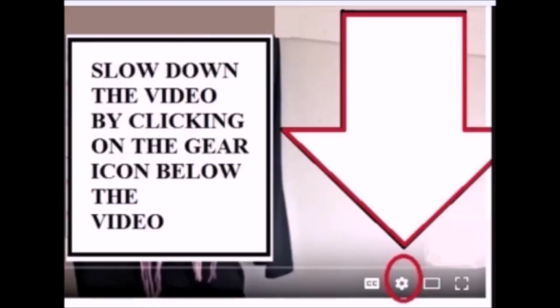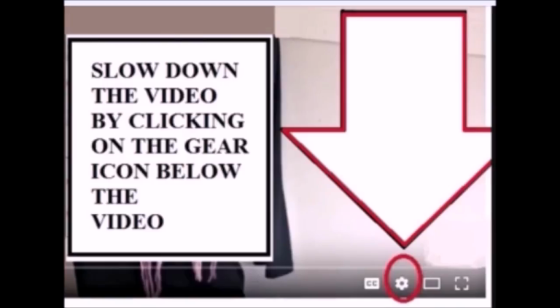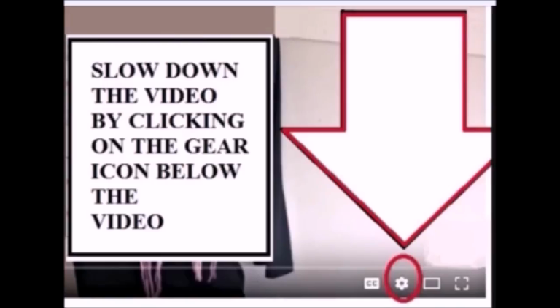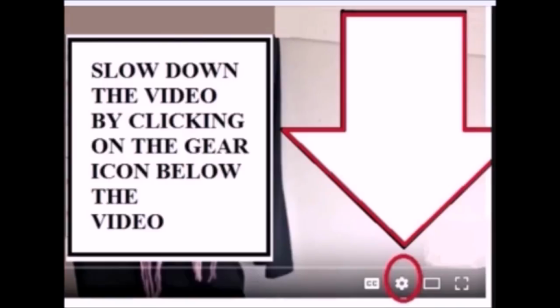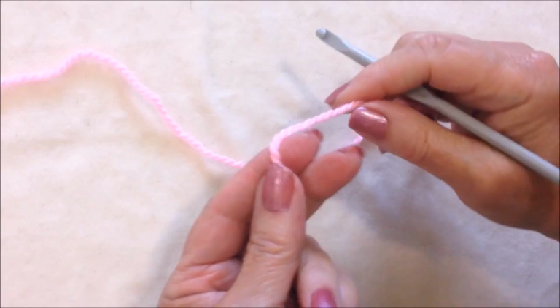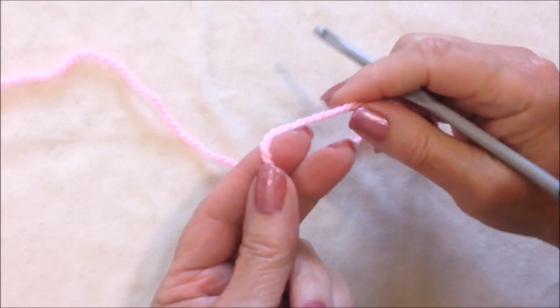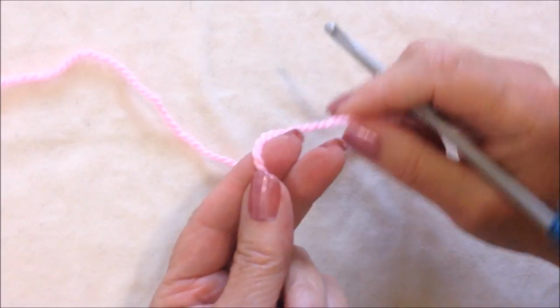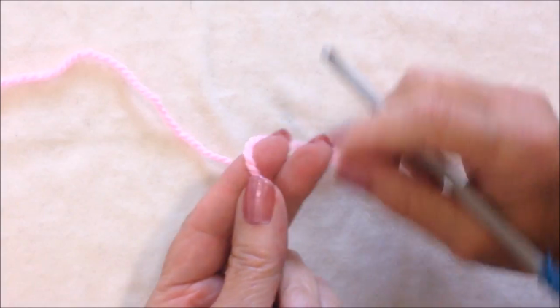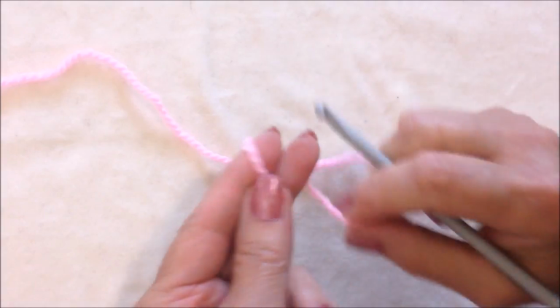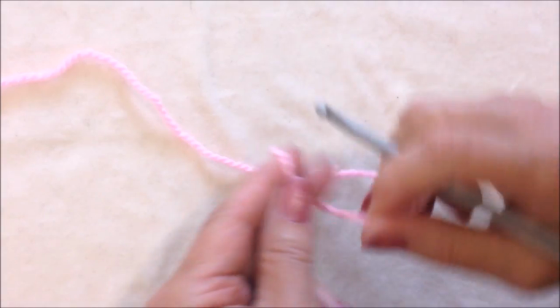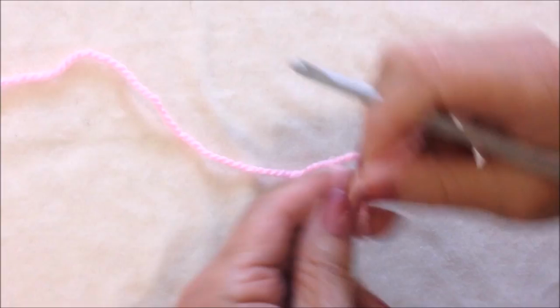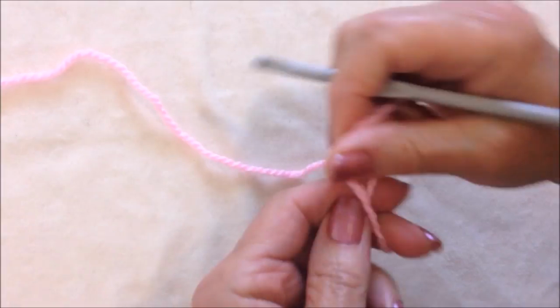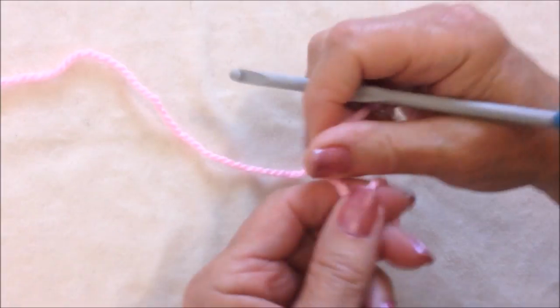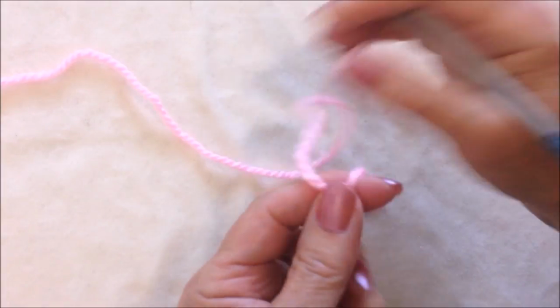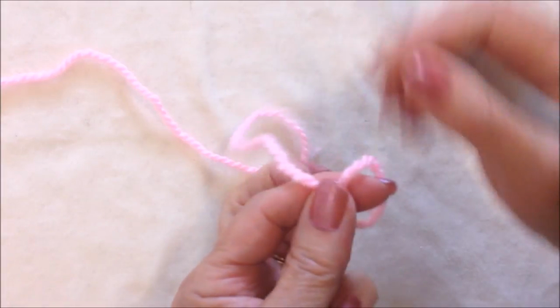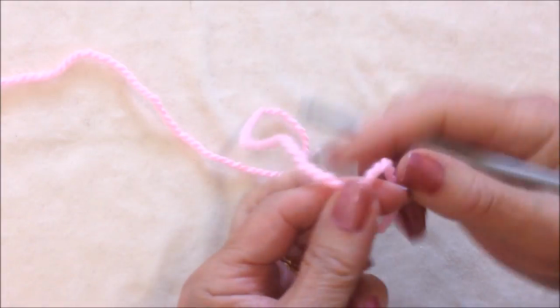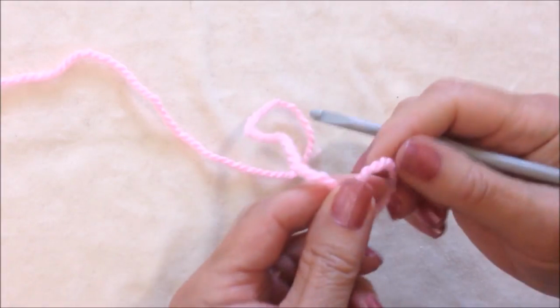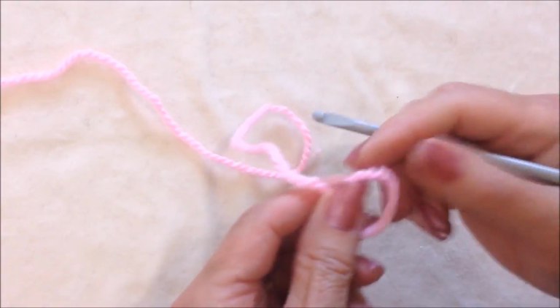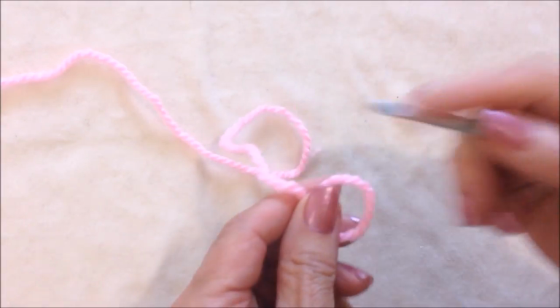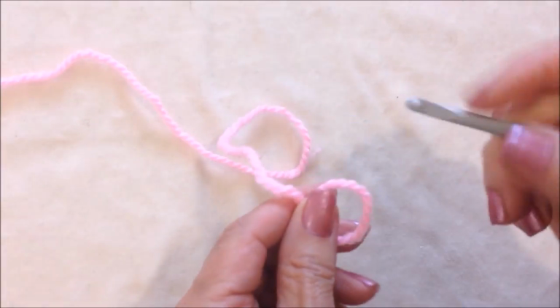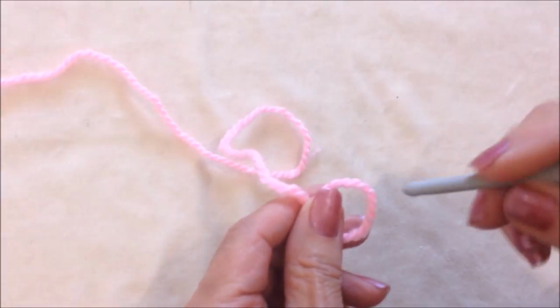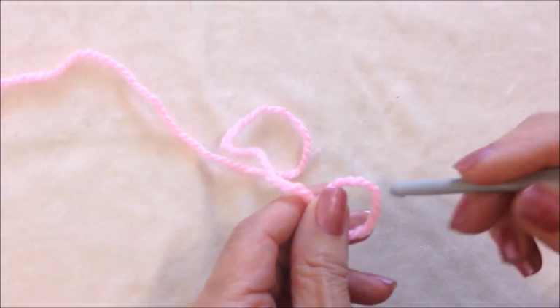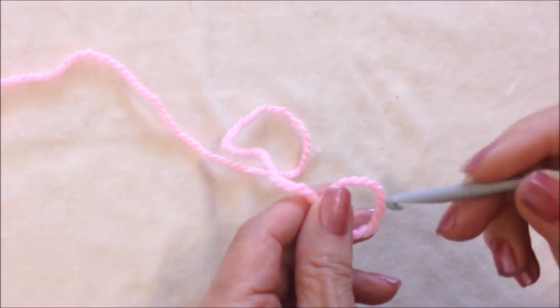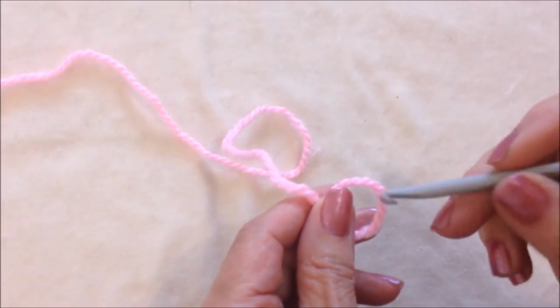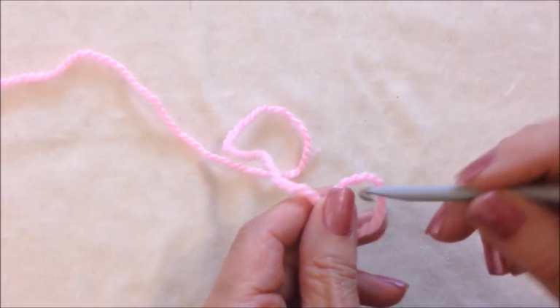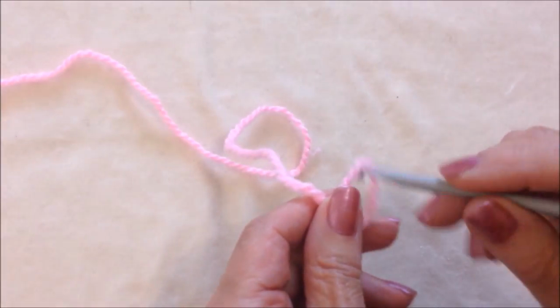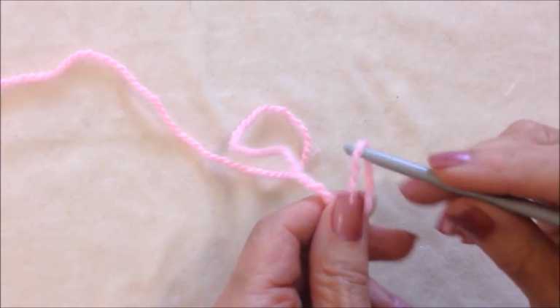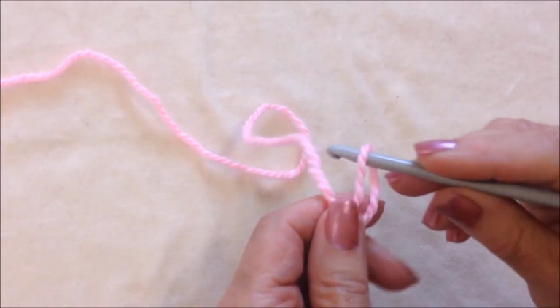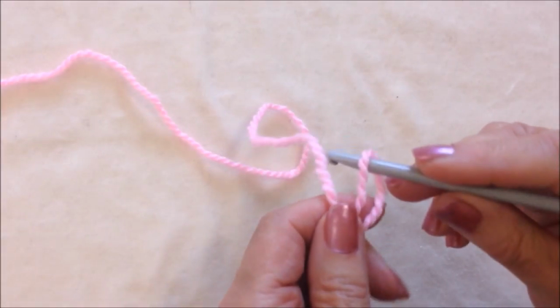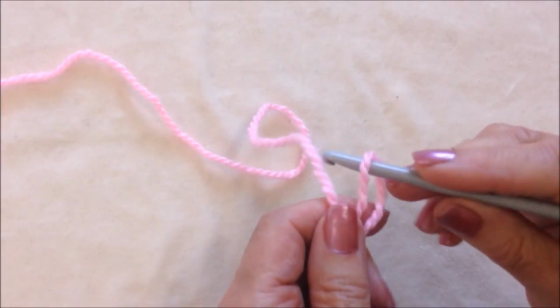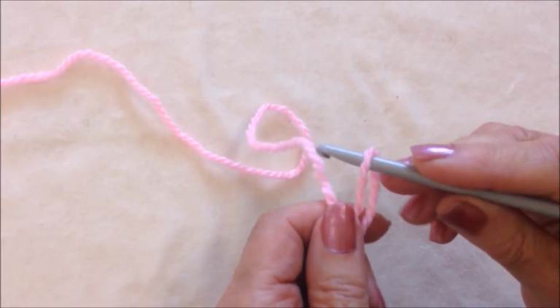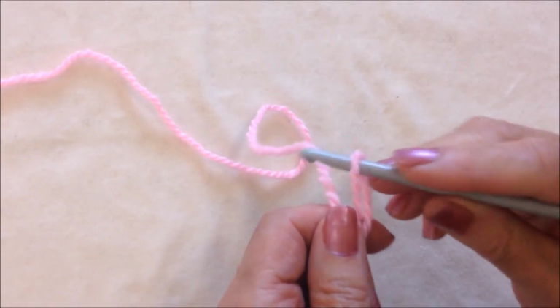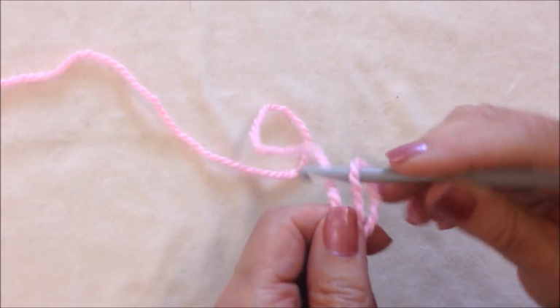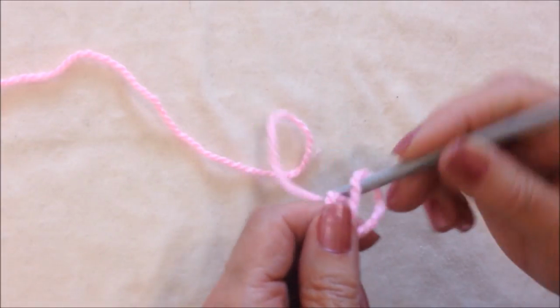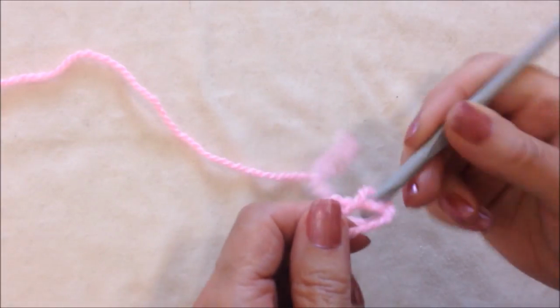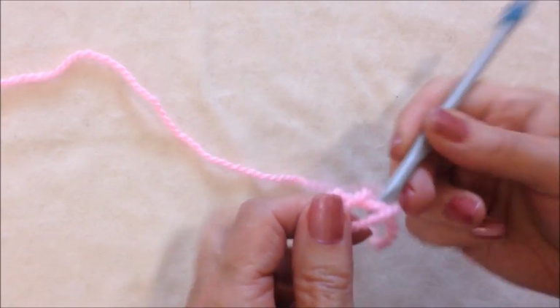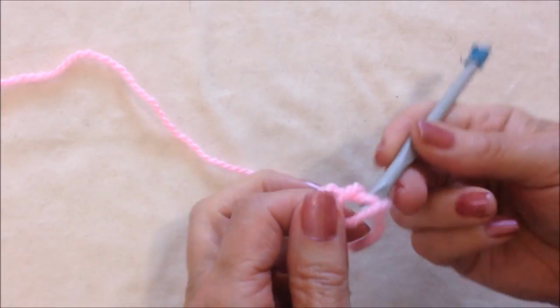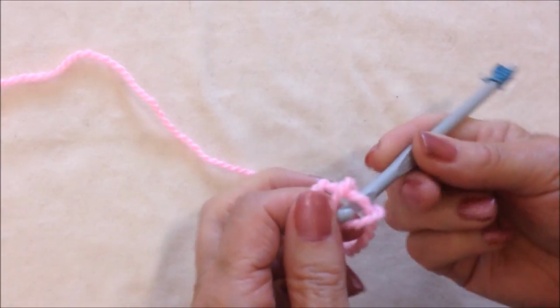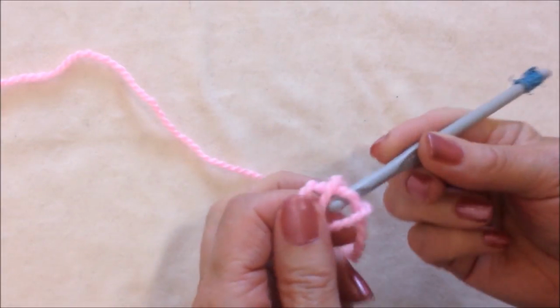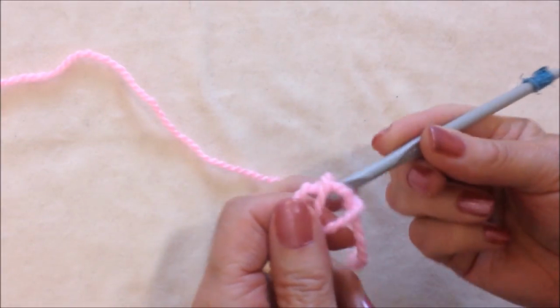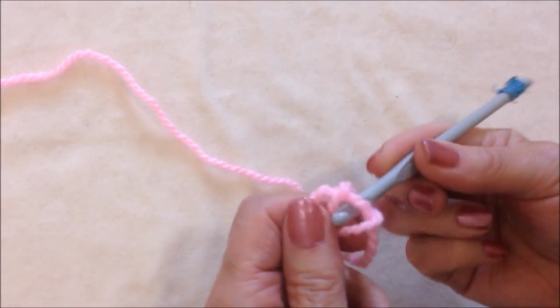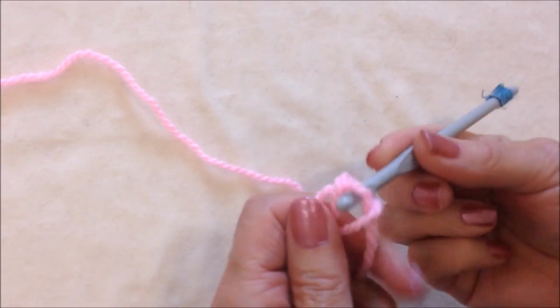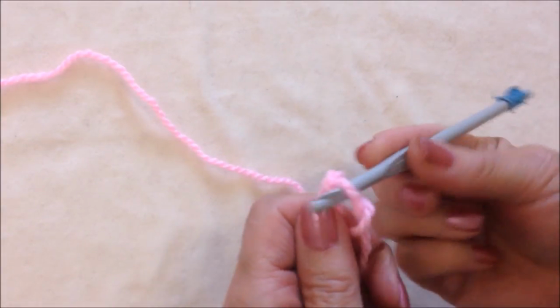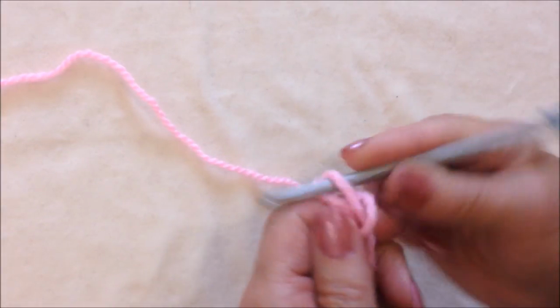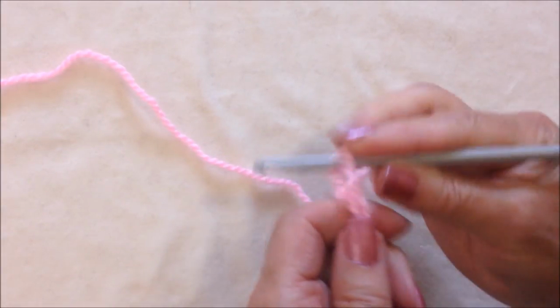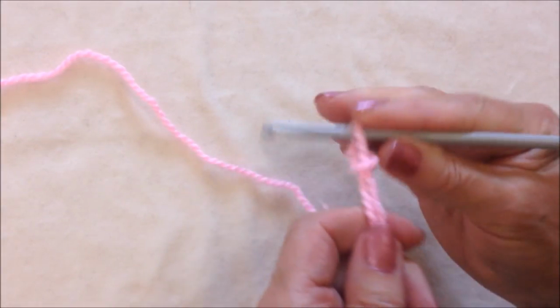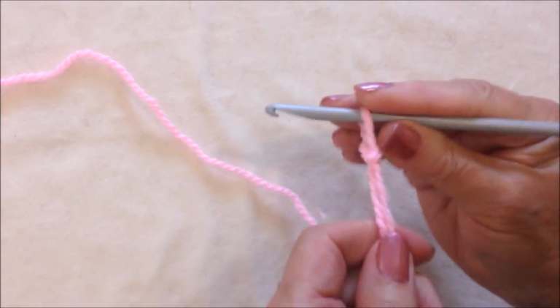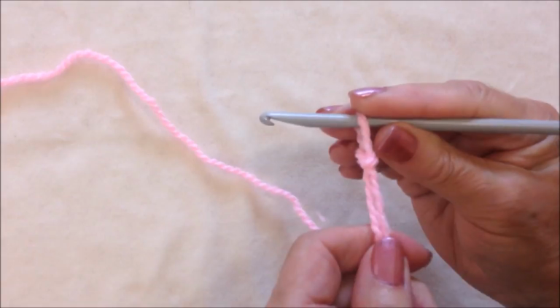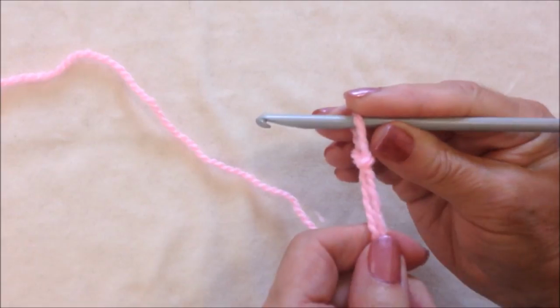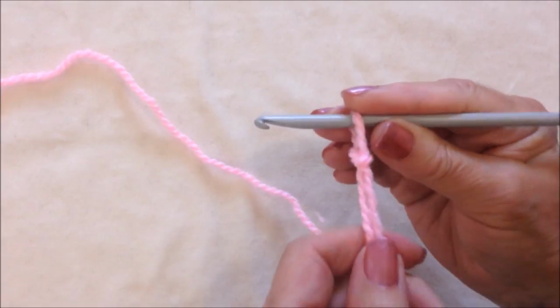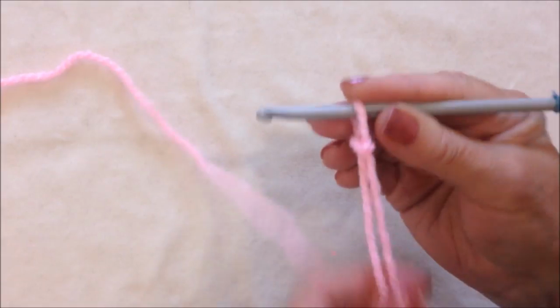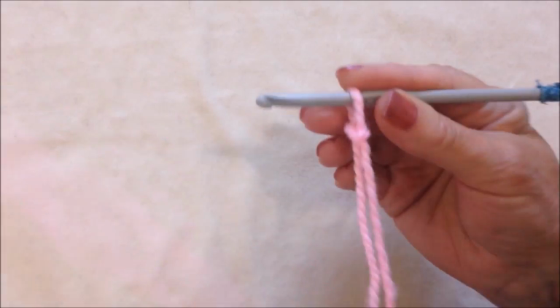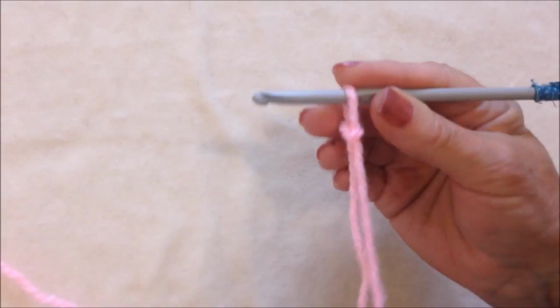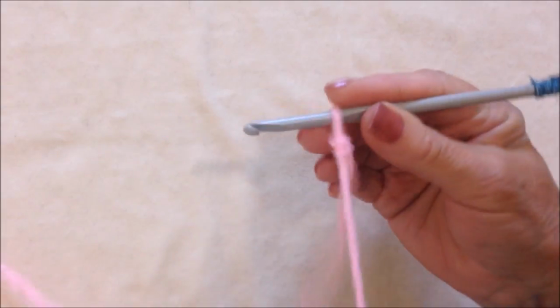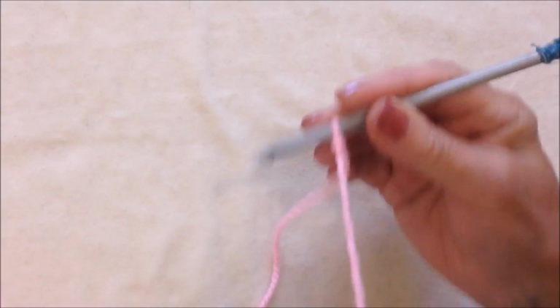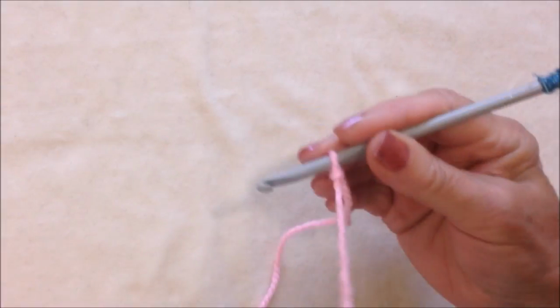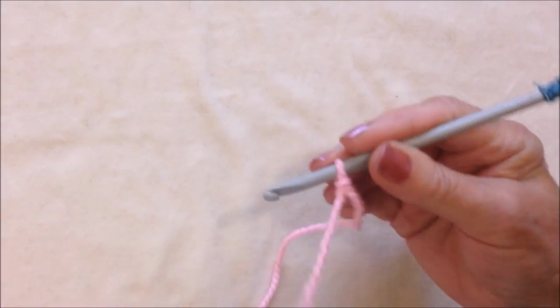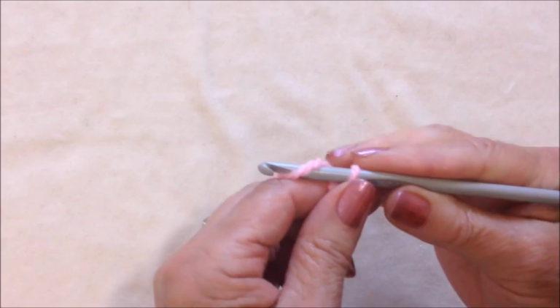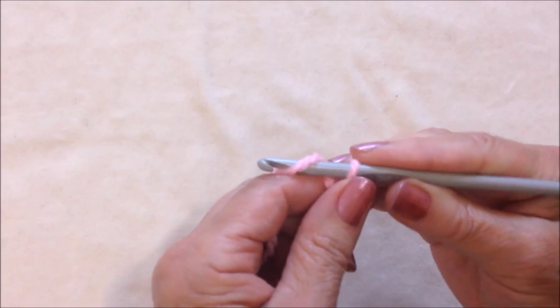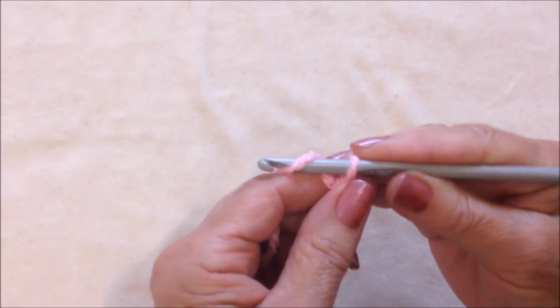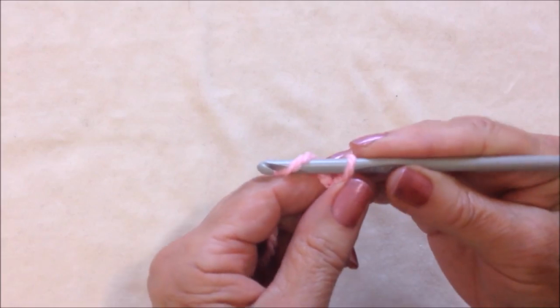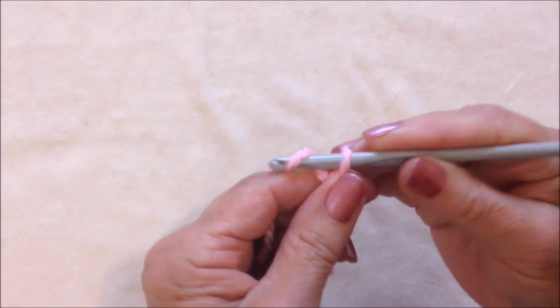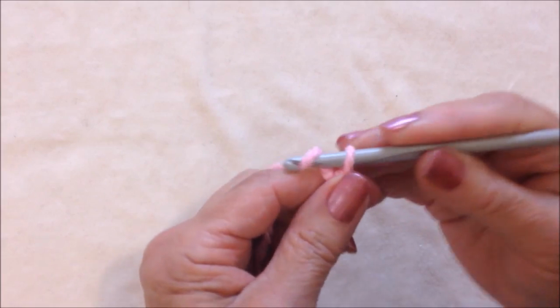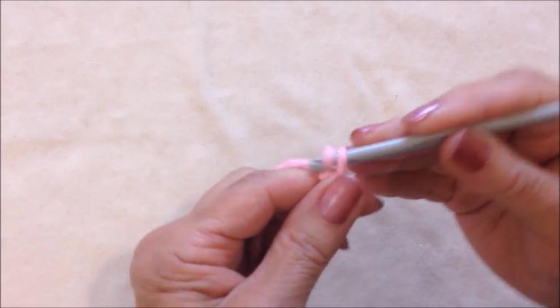To create these easy continuous circles in crochet, start with a slip knot. Chain 4.